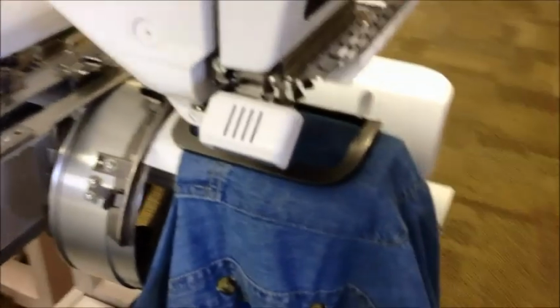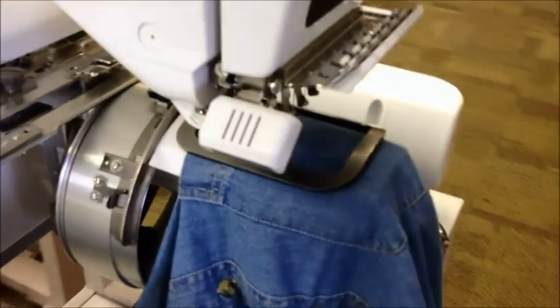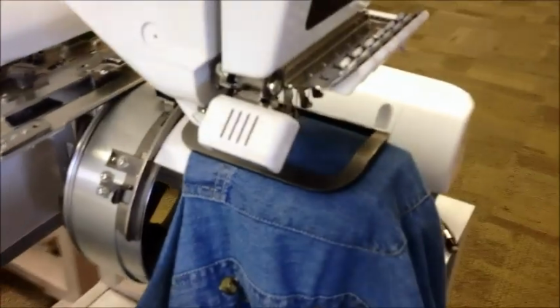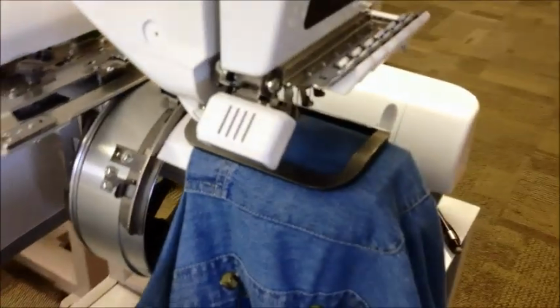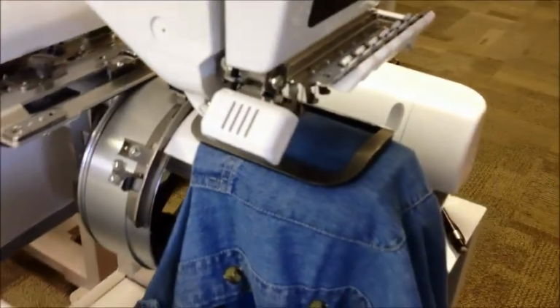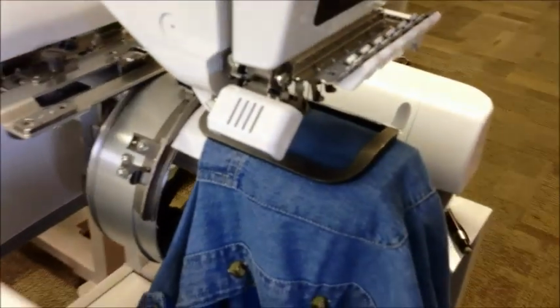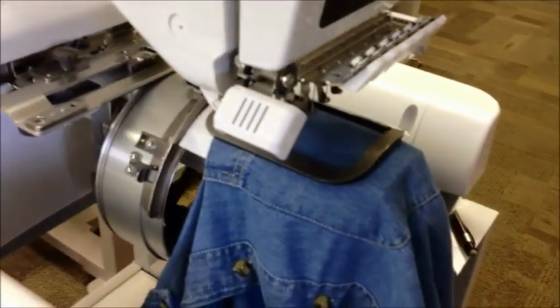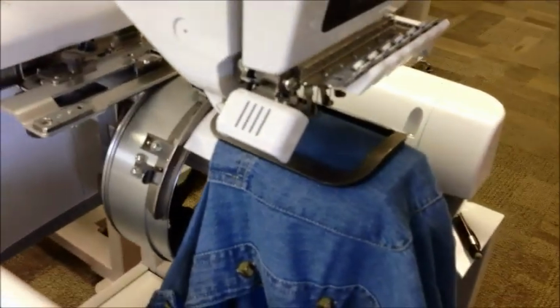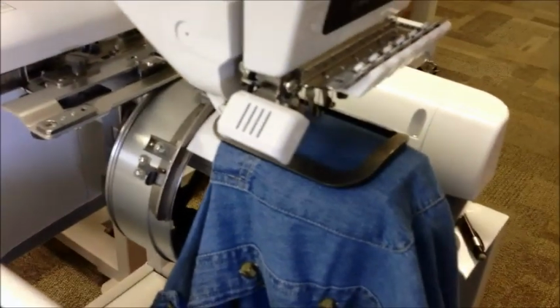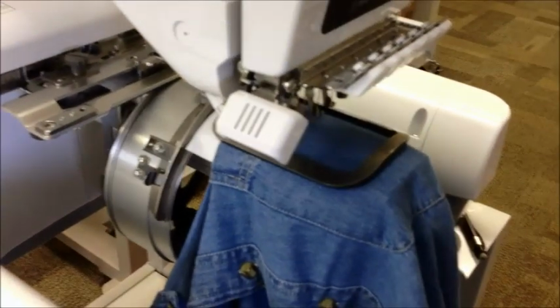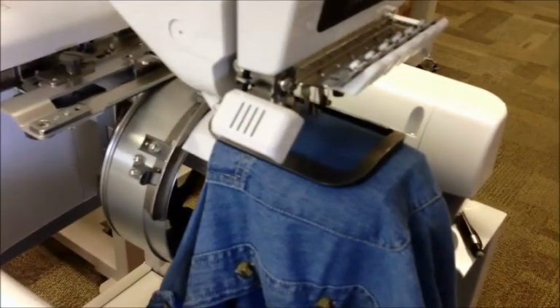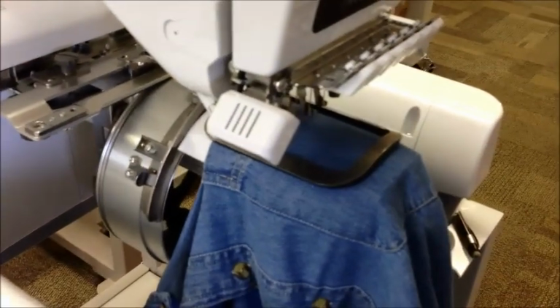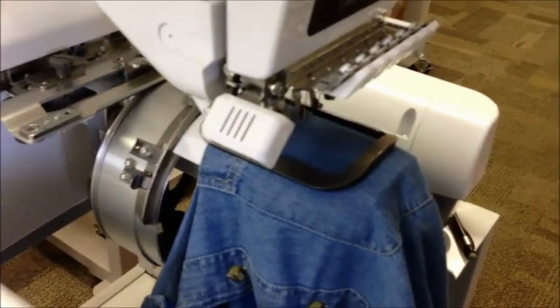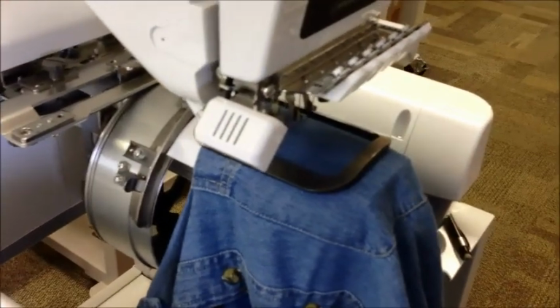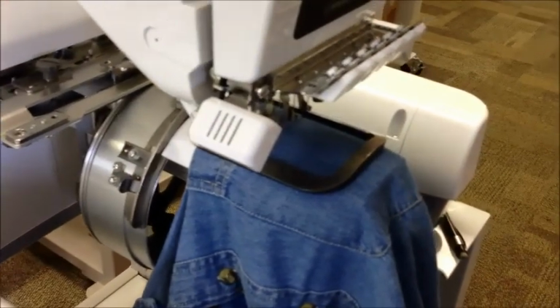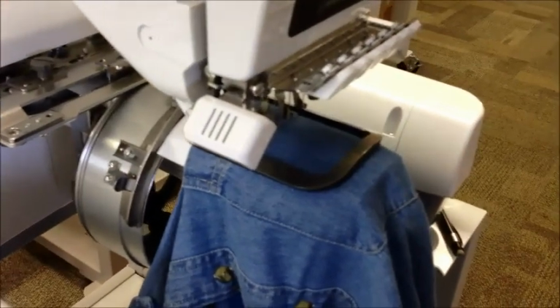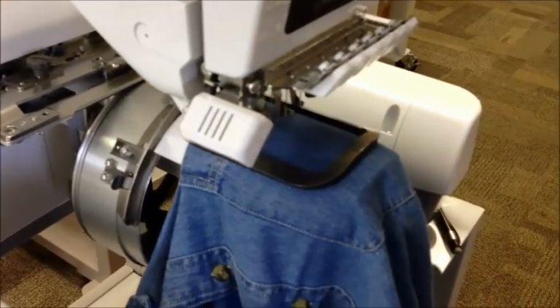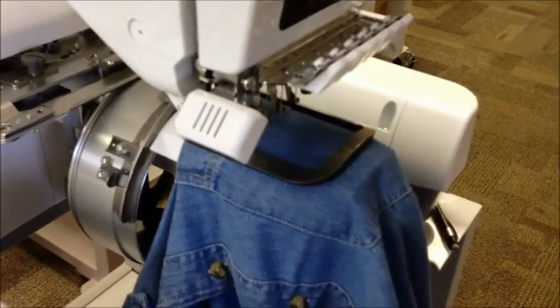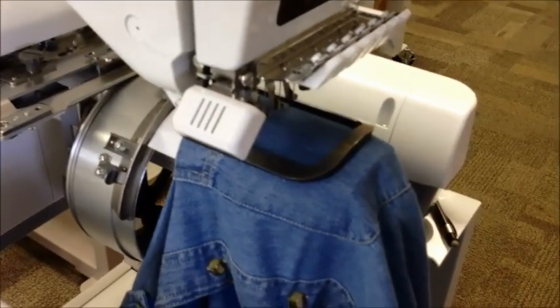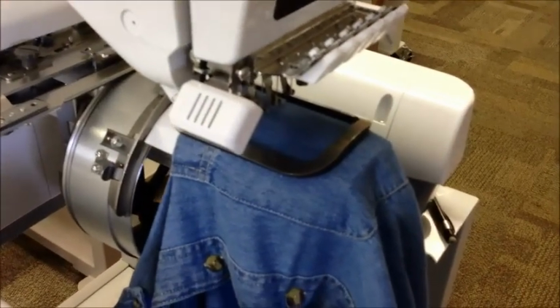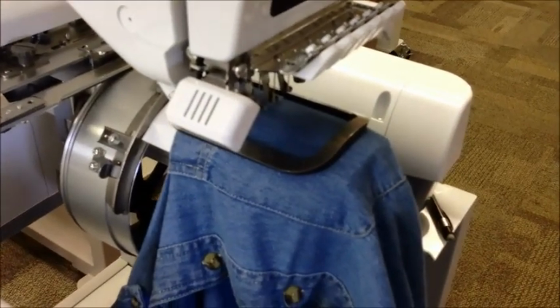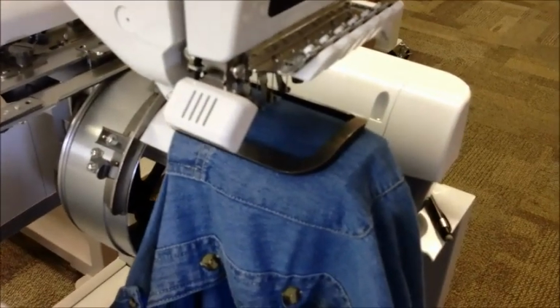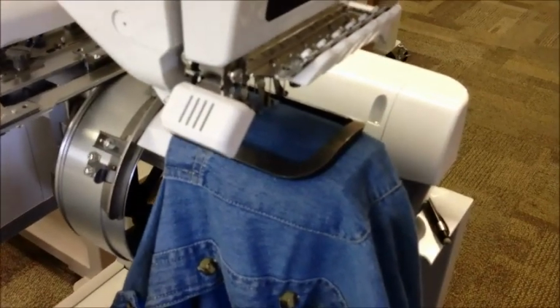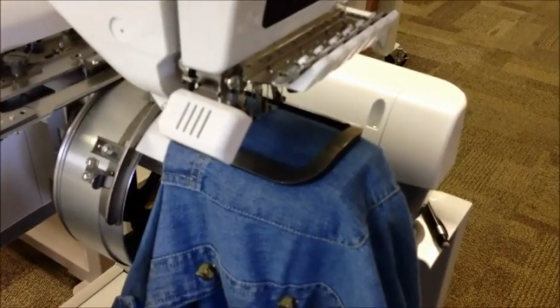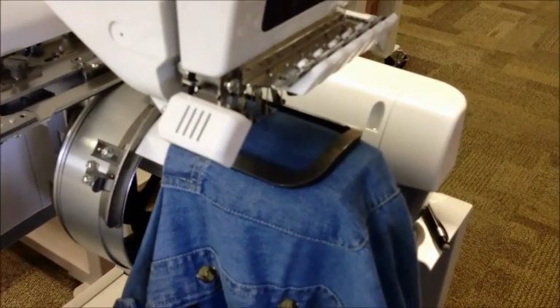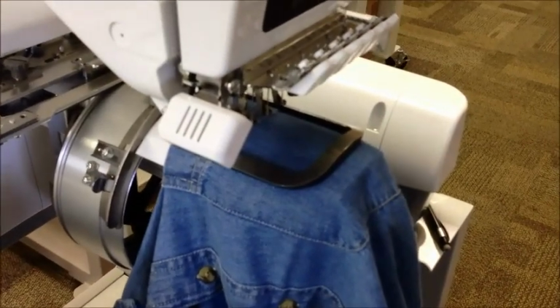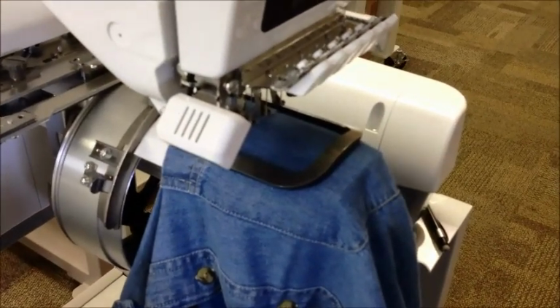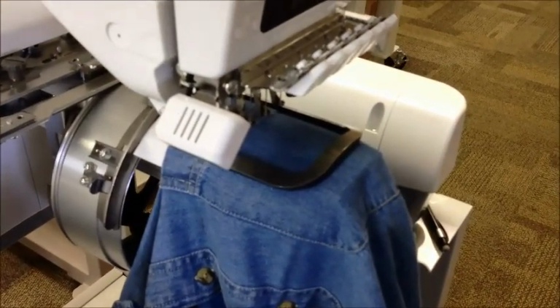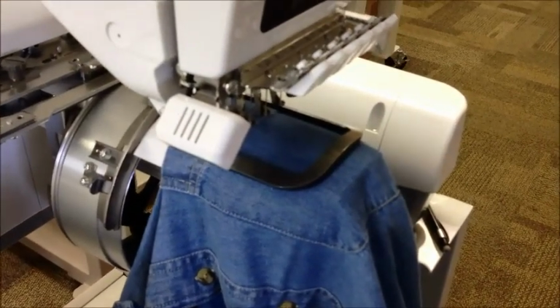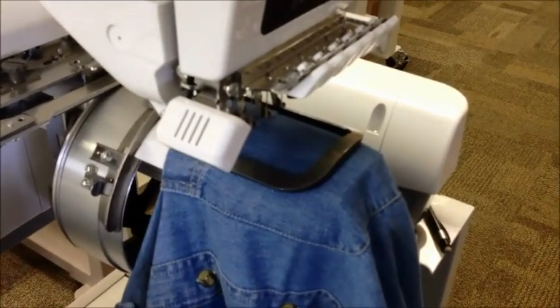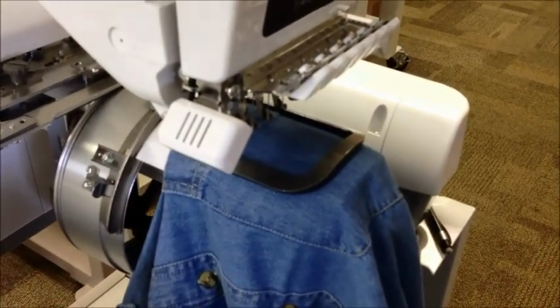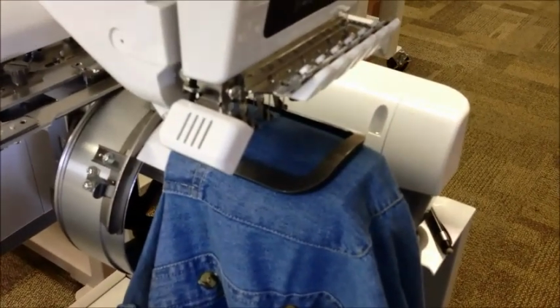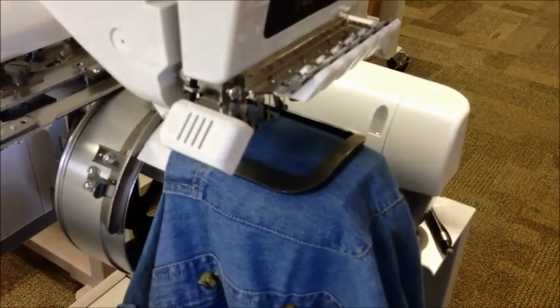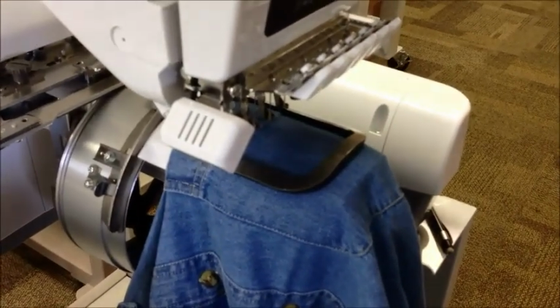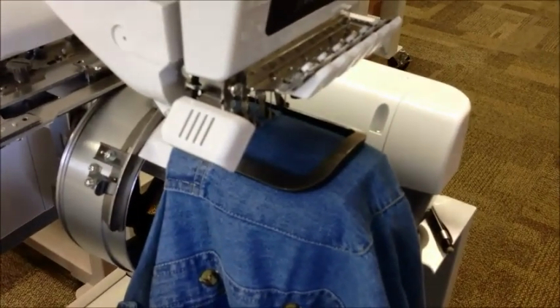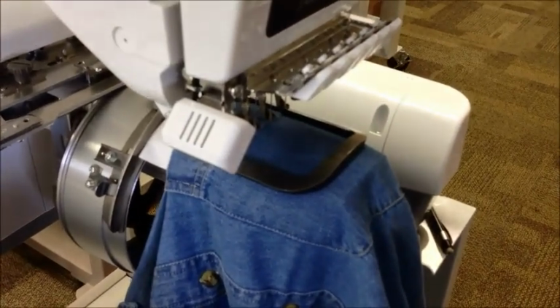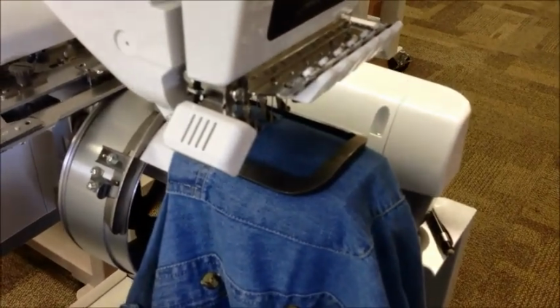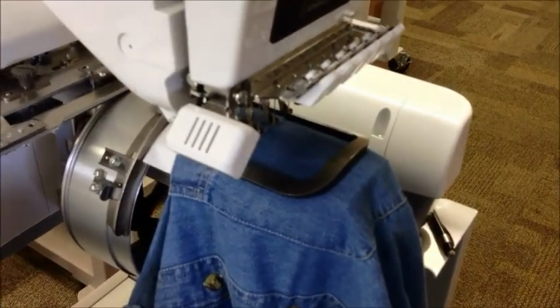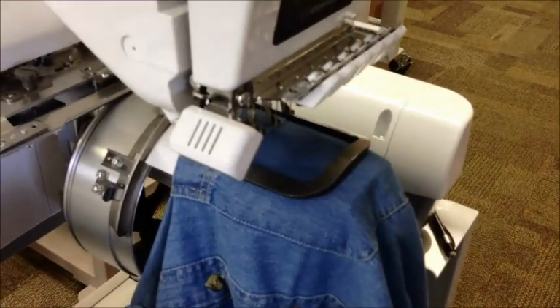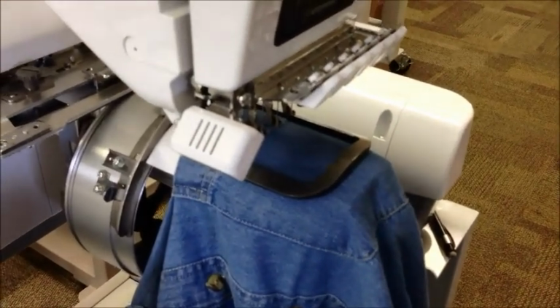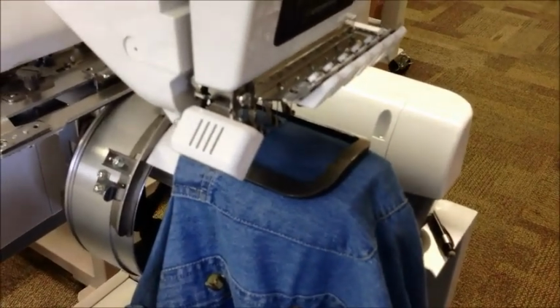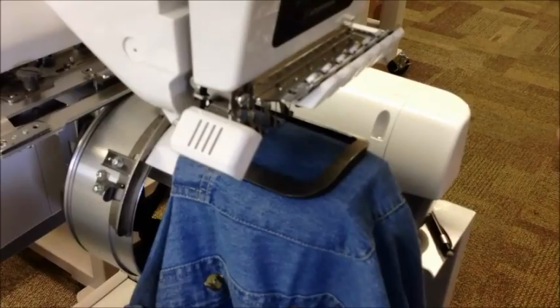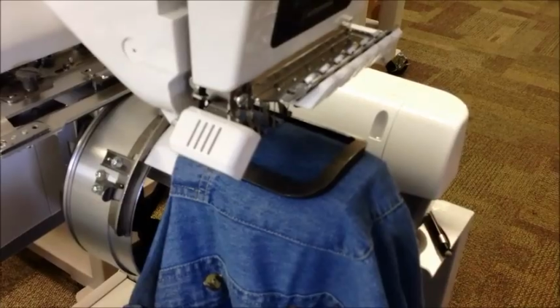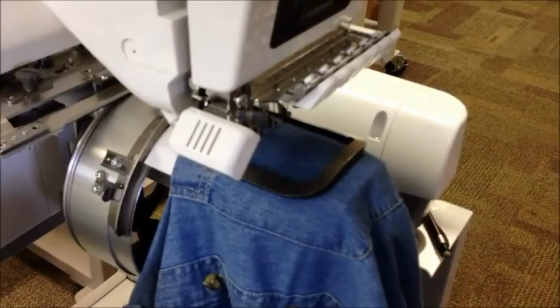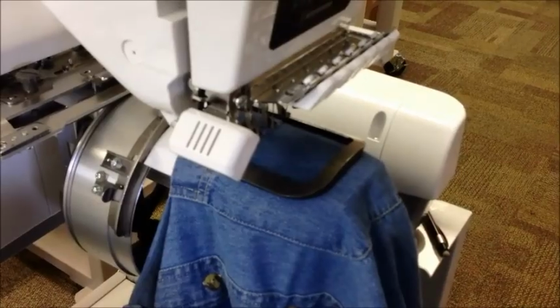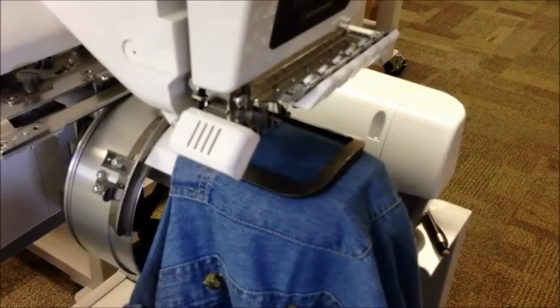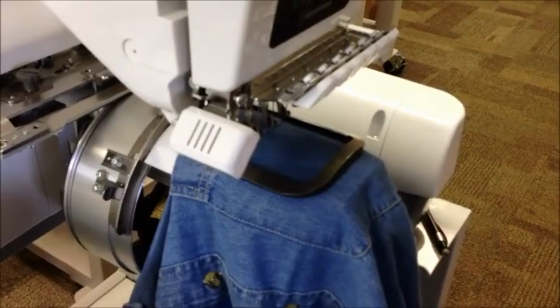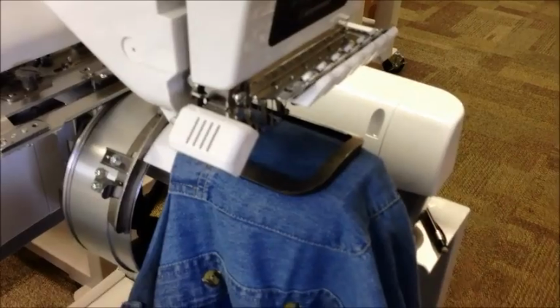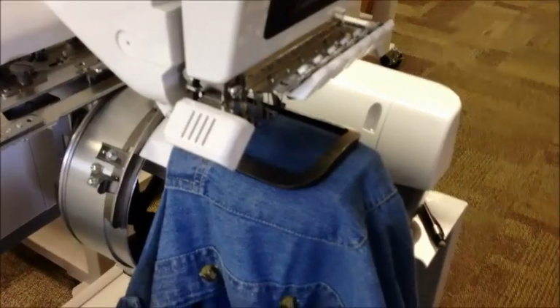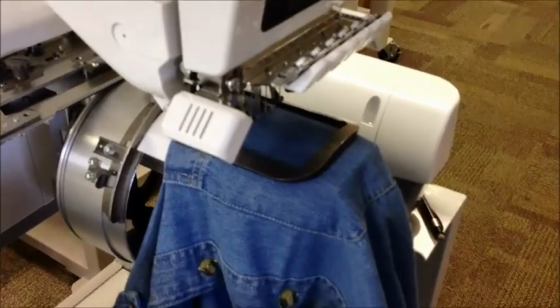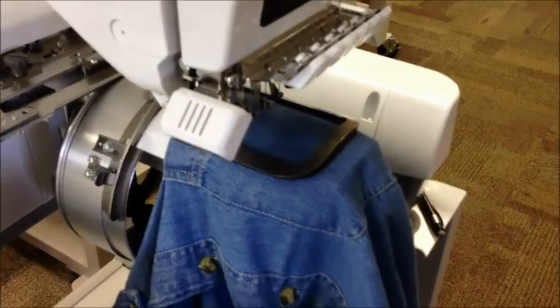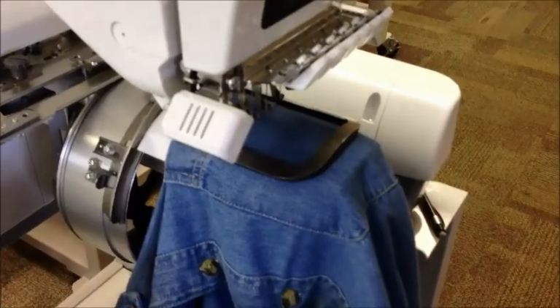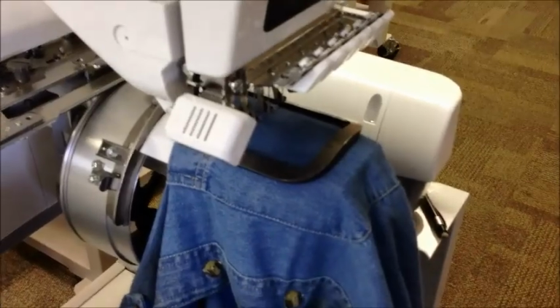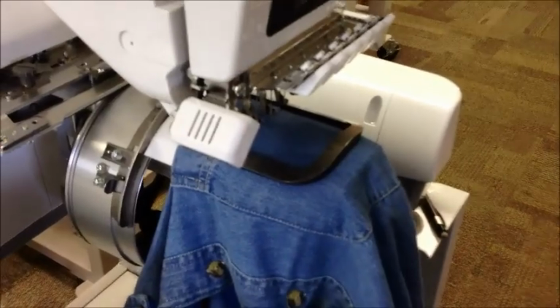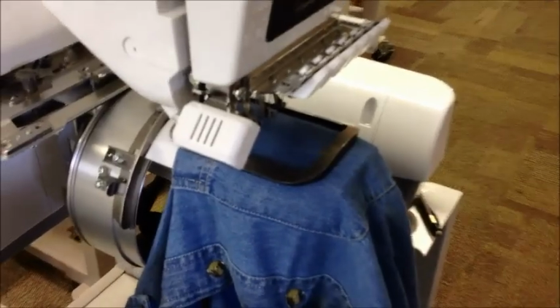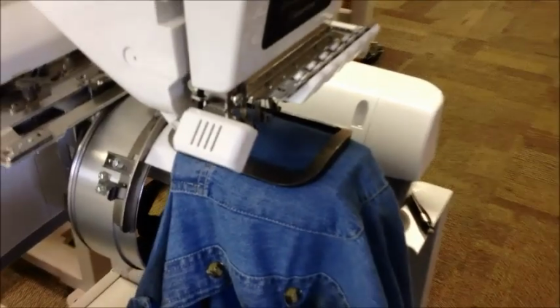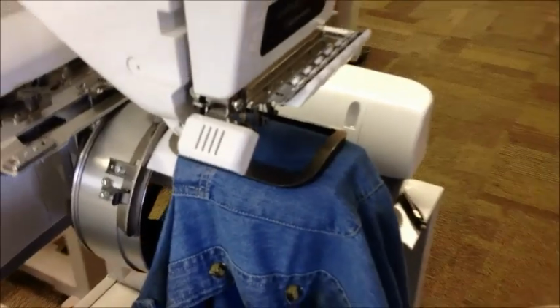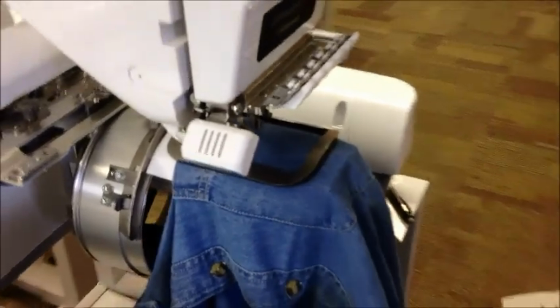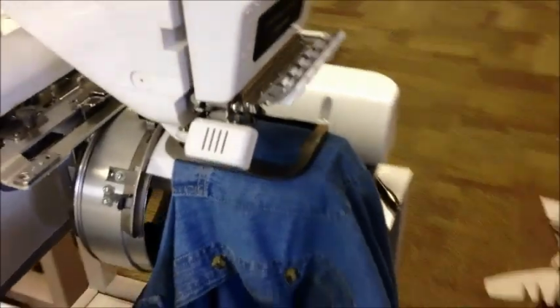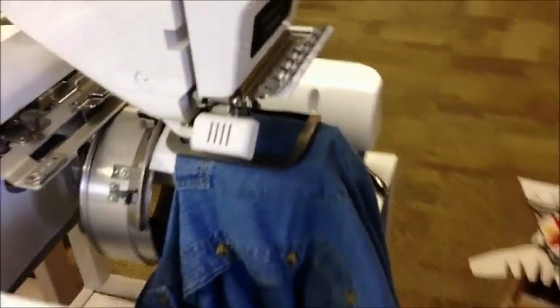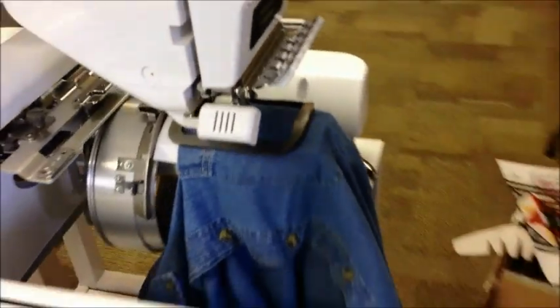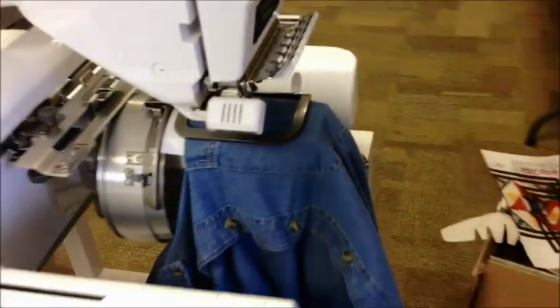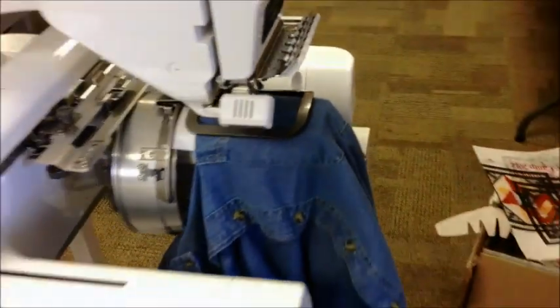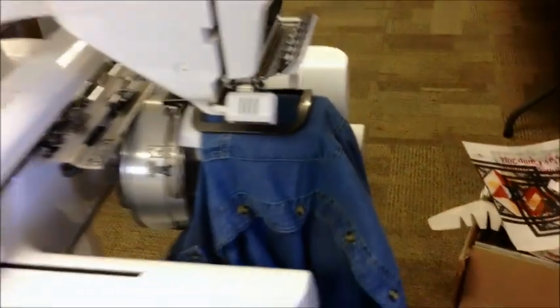So you can personalize, you can put a small logo on the pocket. Inside the pockets are the most difficult thing to sew.